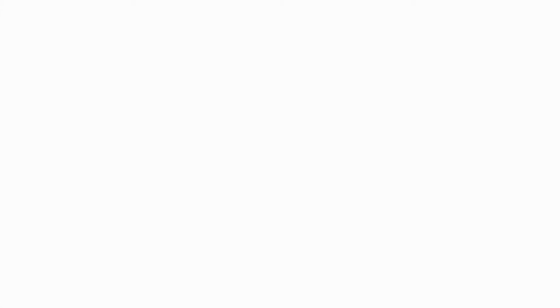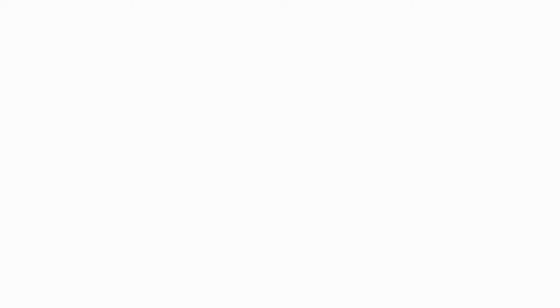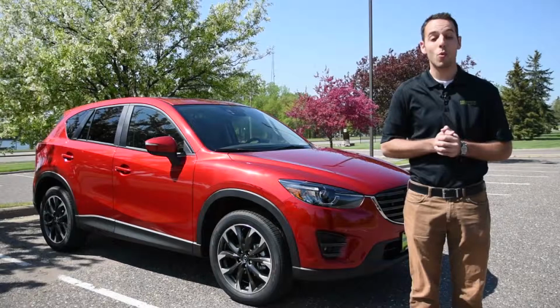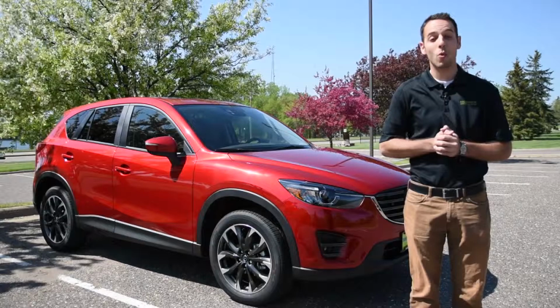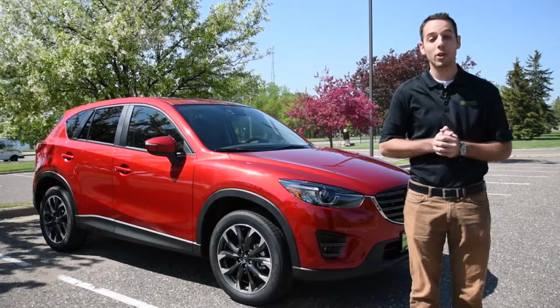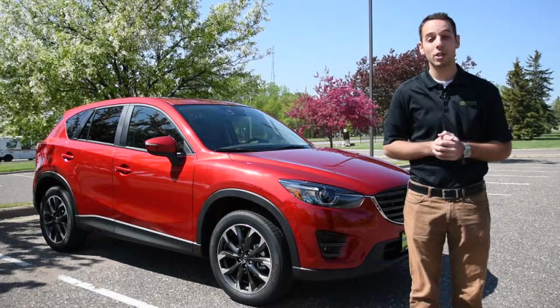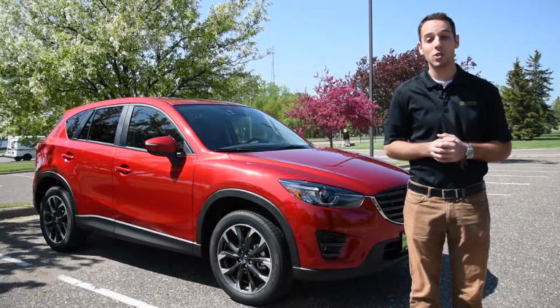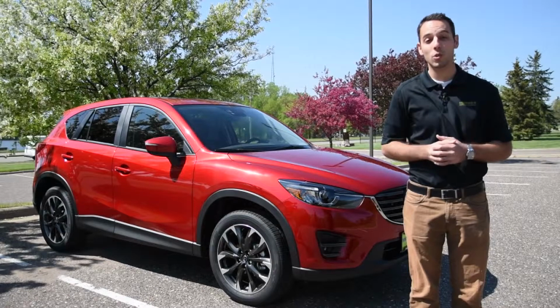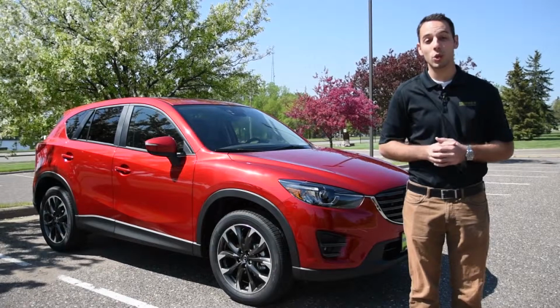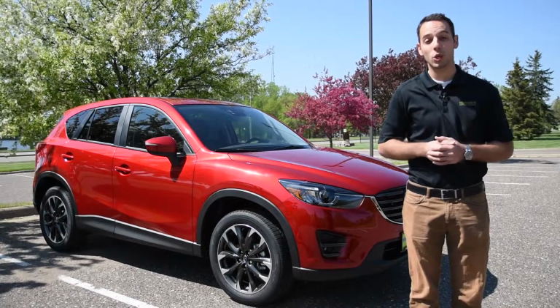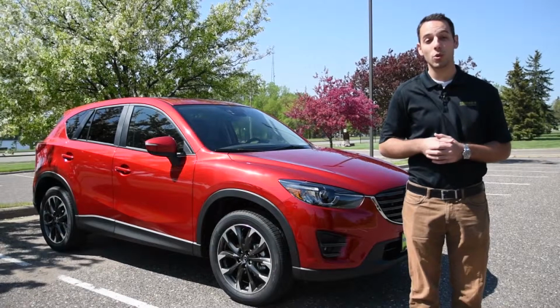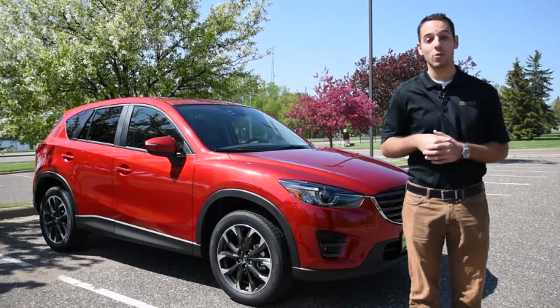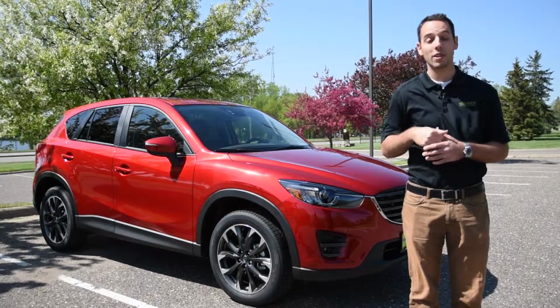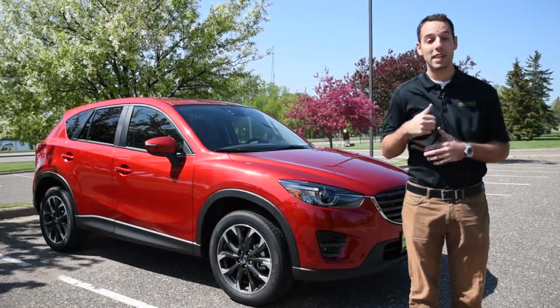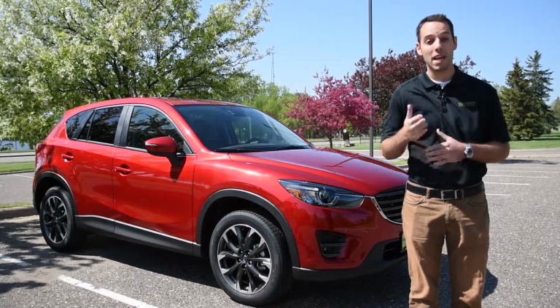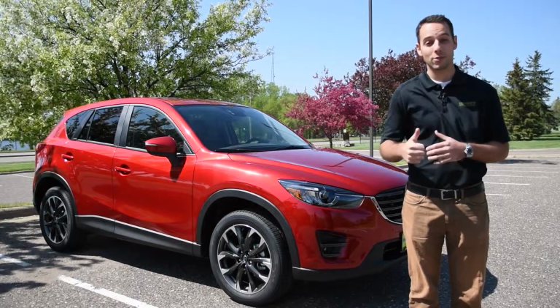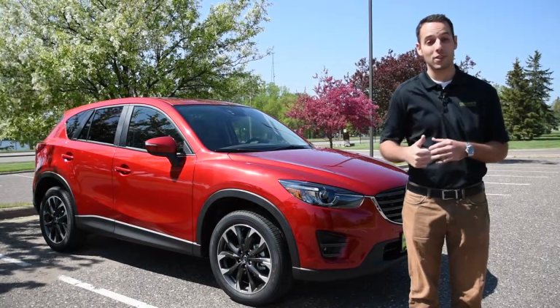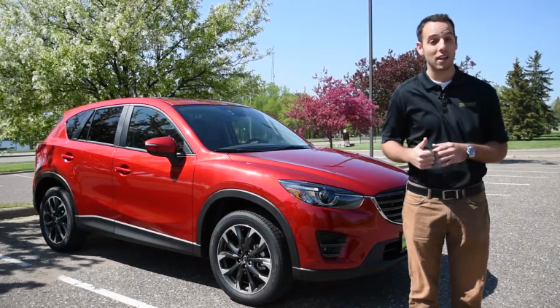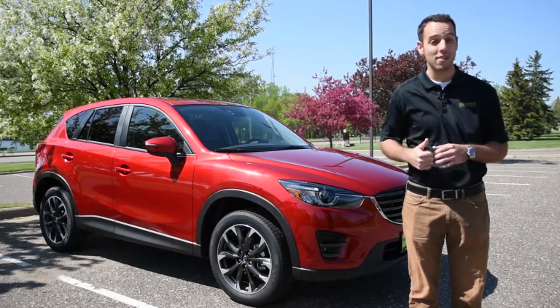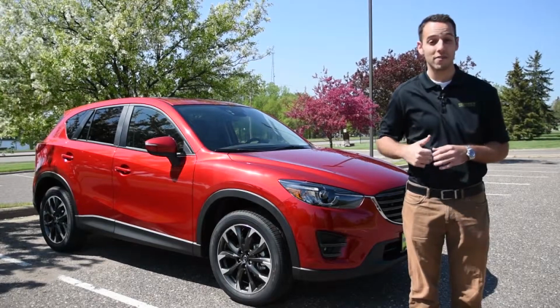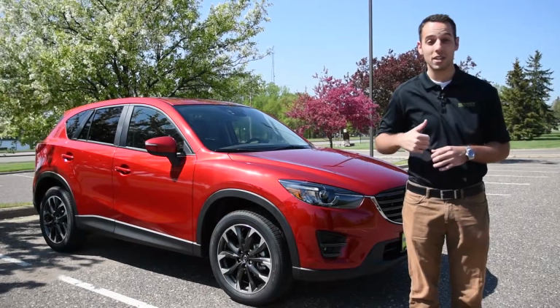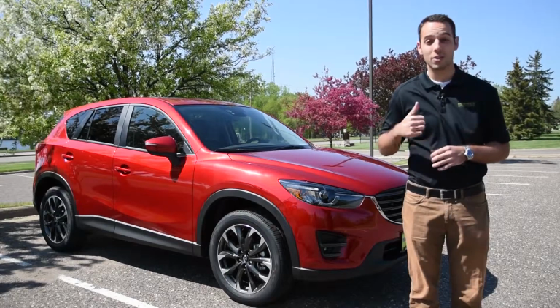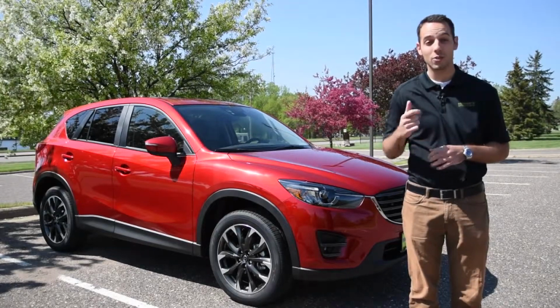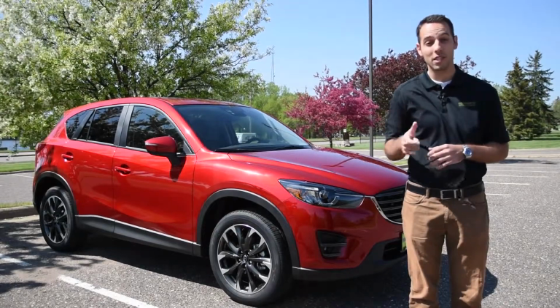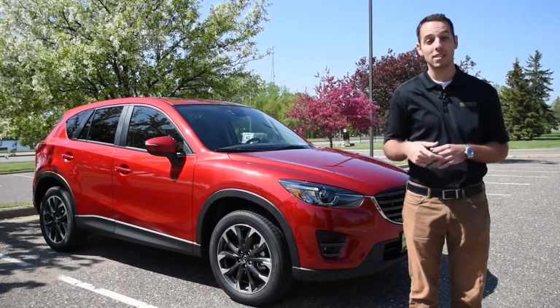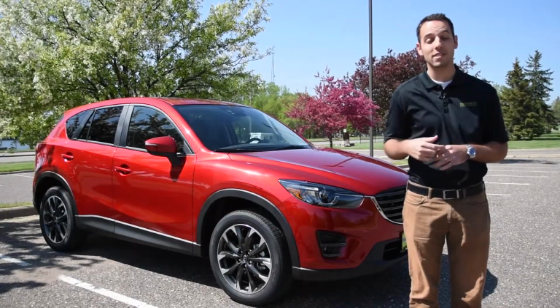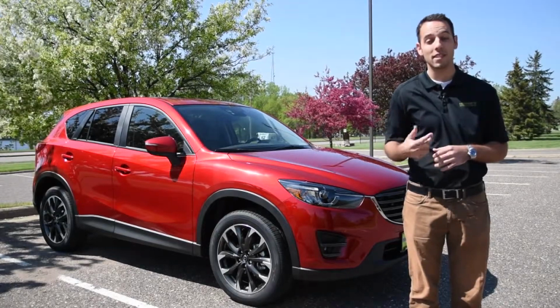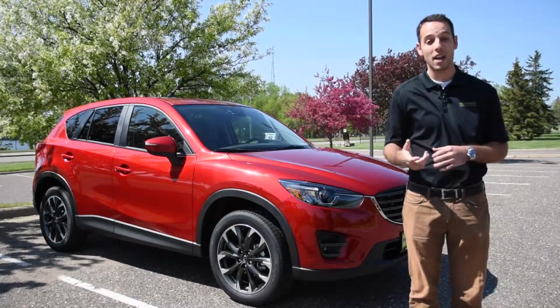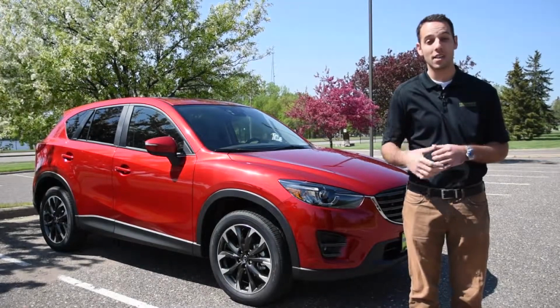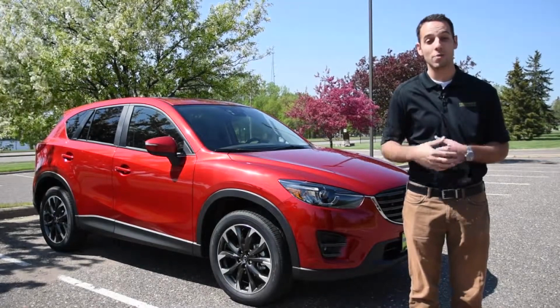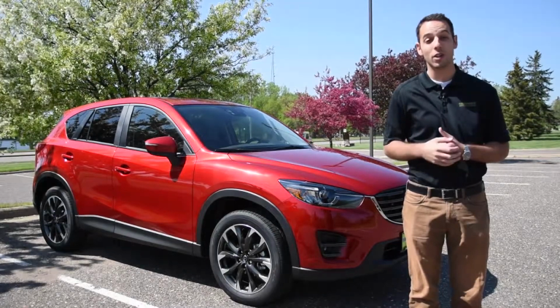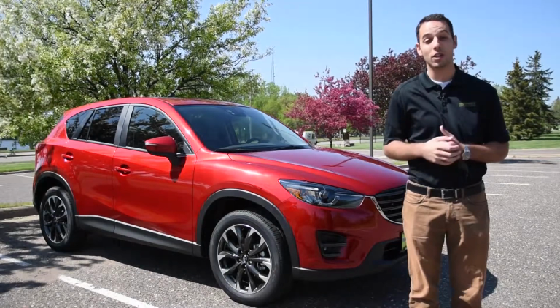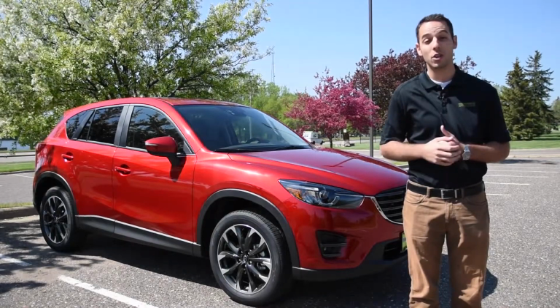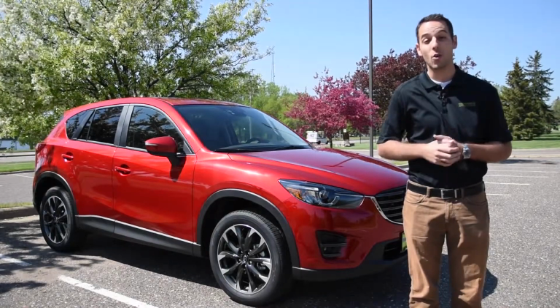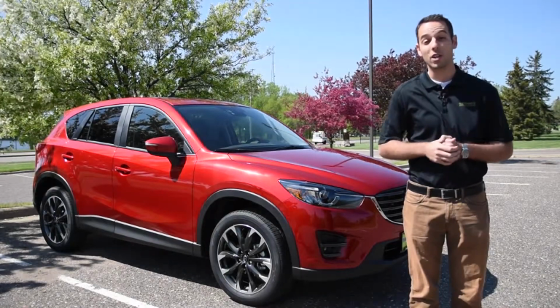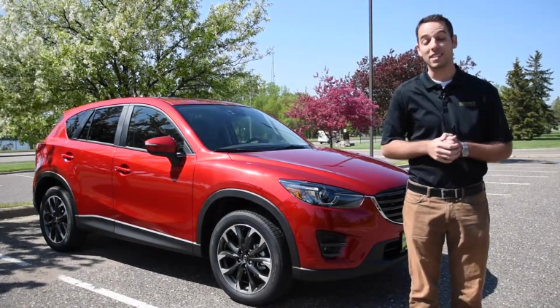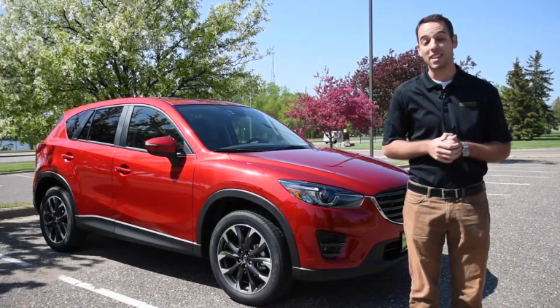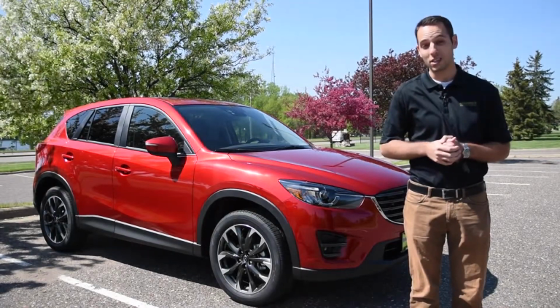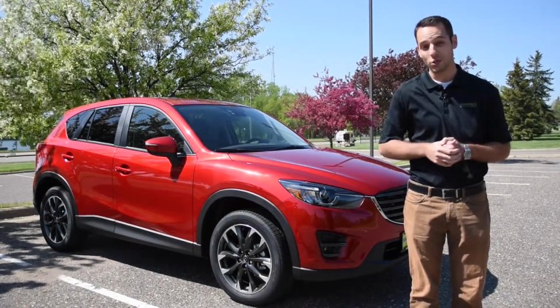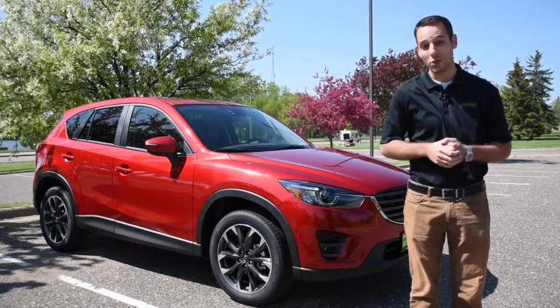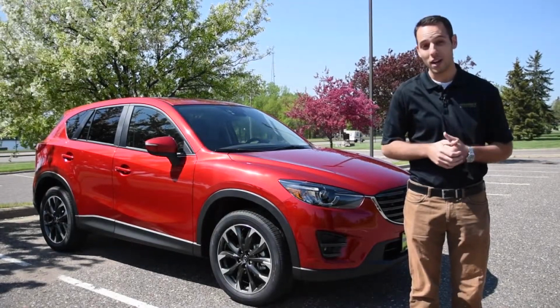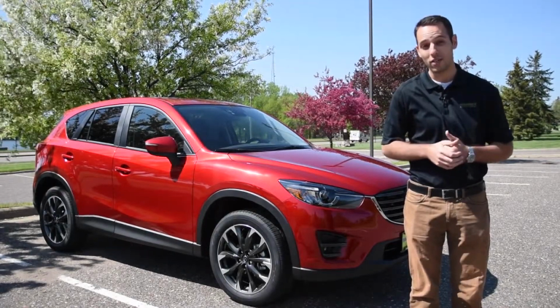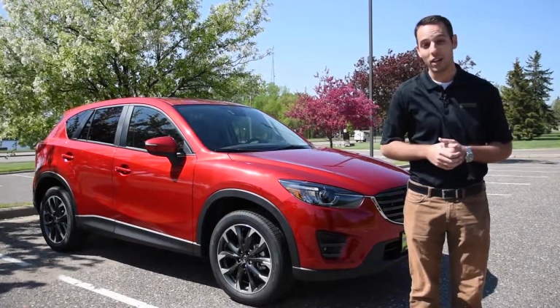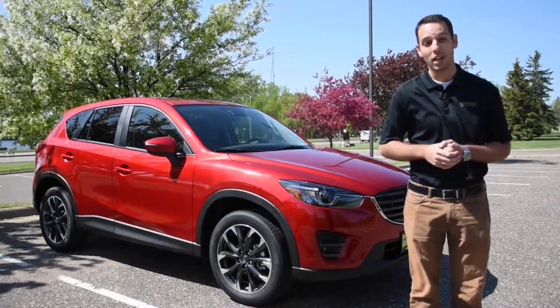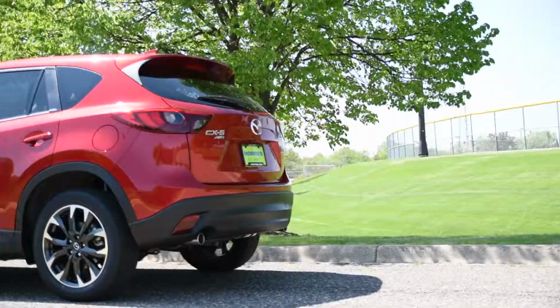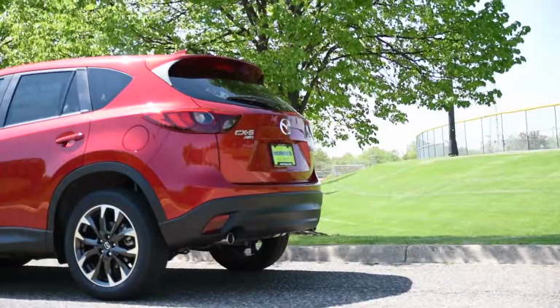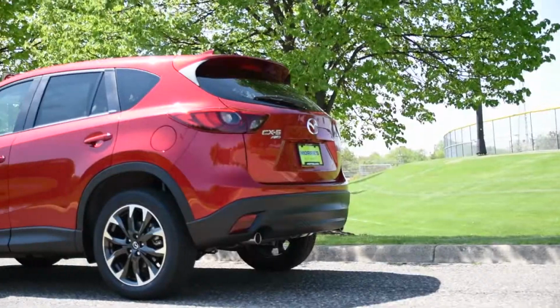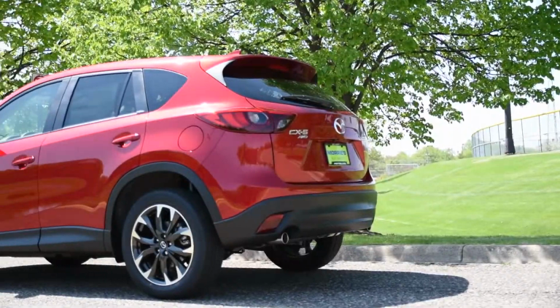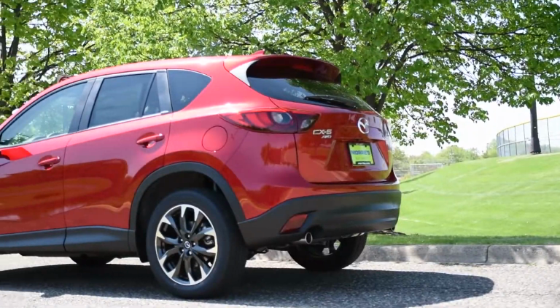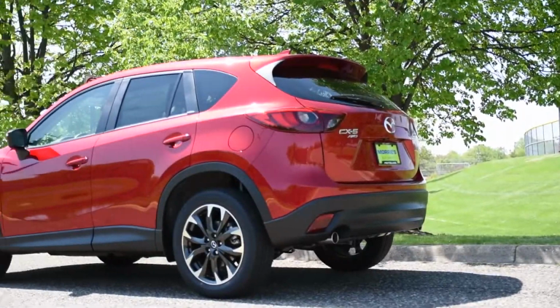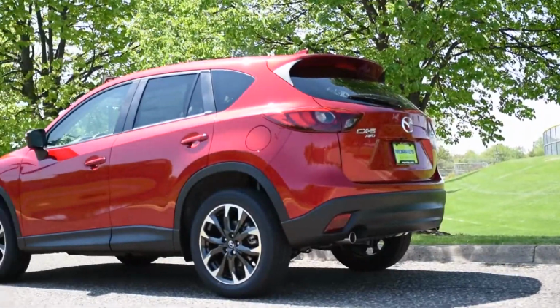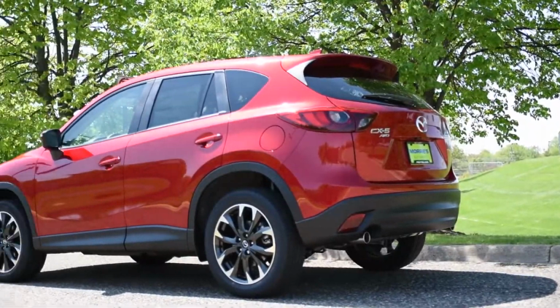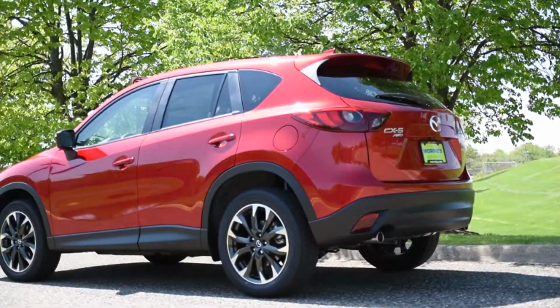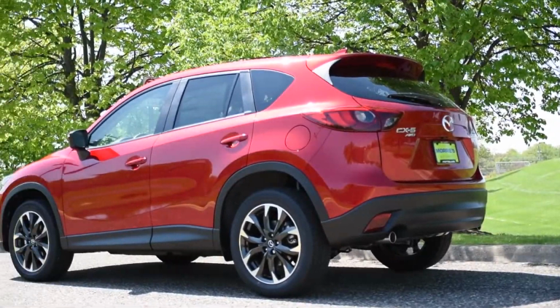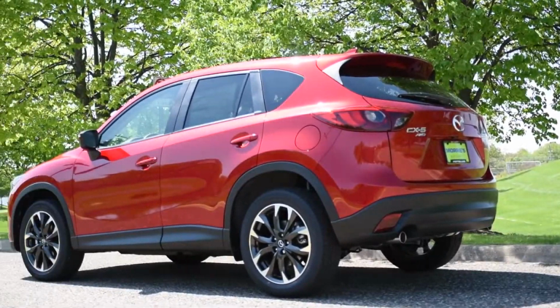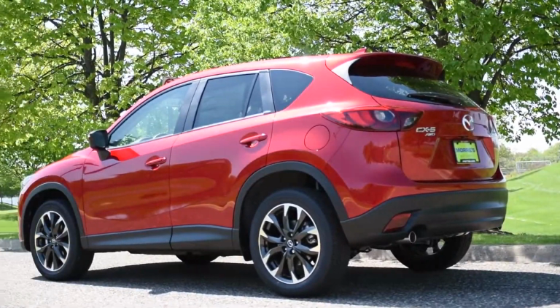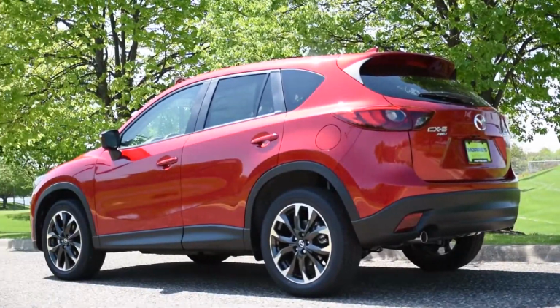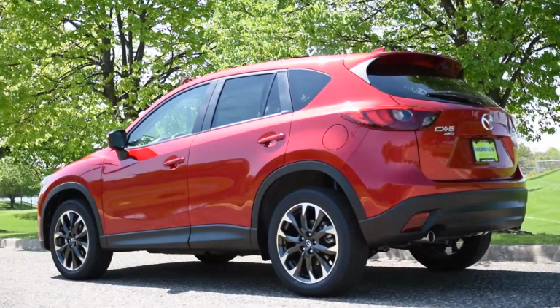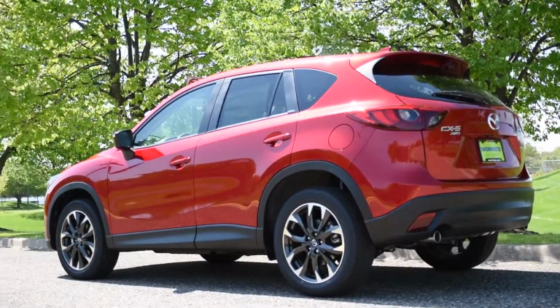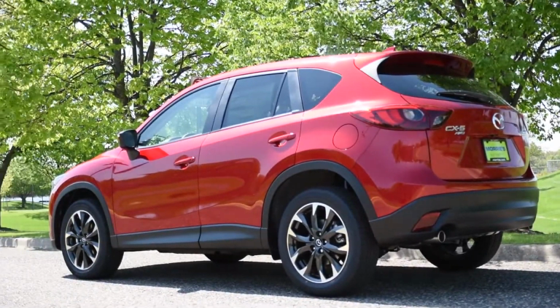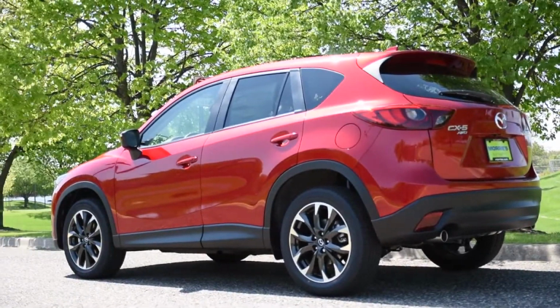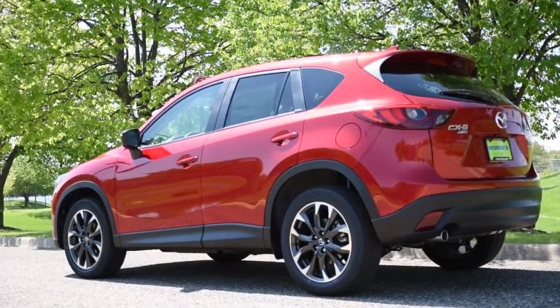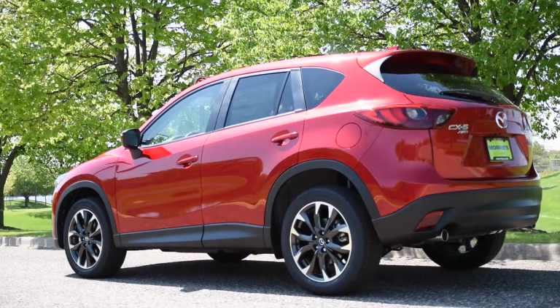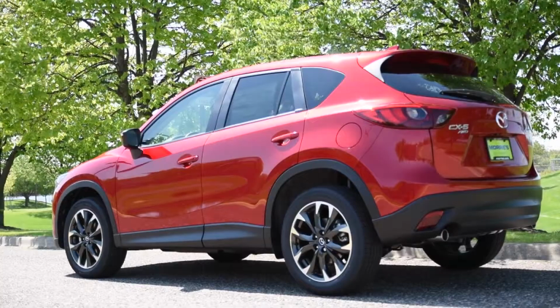What we're going to do is show you around the outside of the vehicle, the inside, and then we're going to go on a test drive and show you just how well the CX-5 handles.